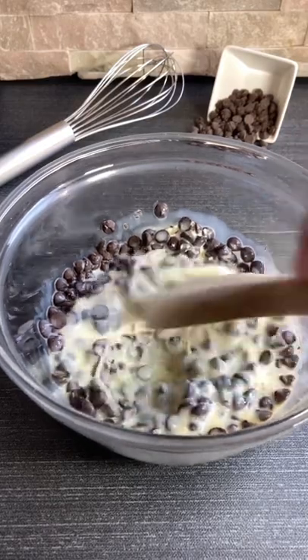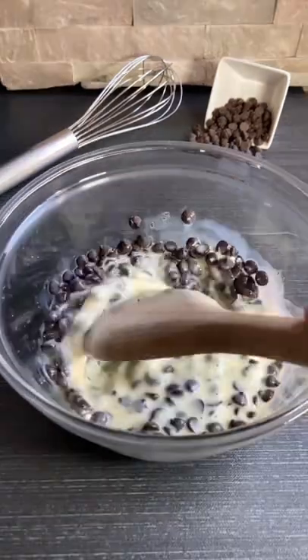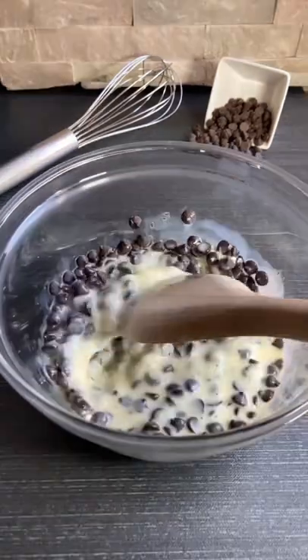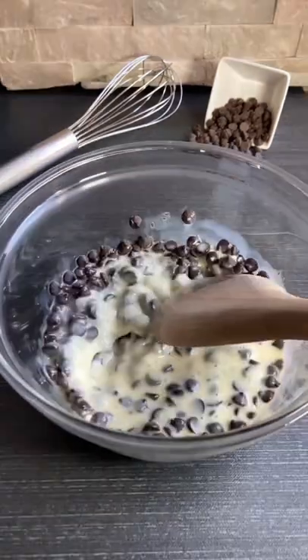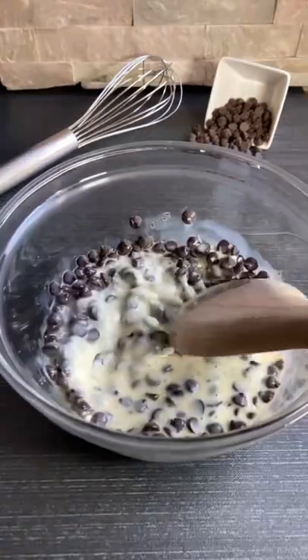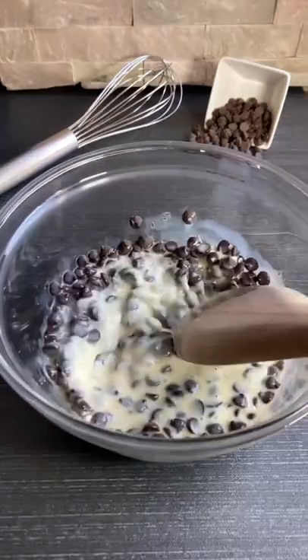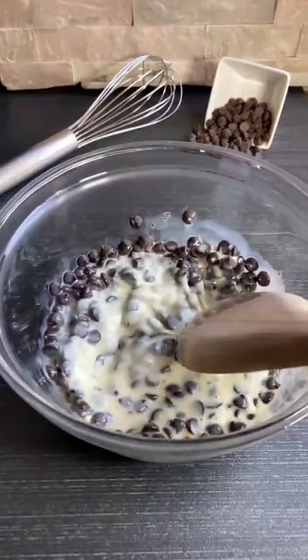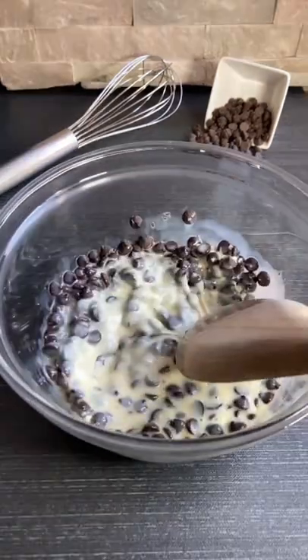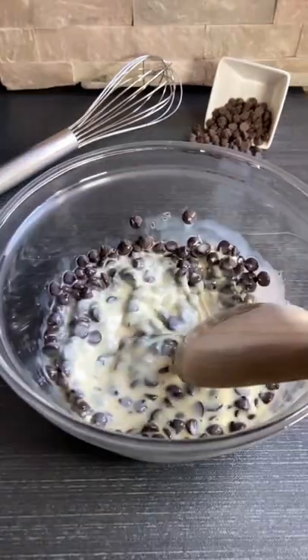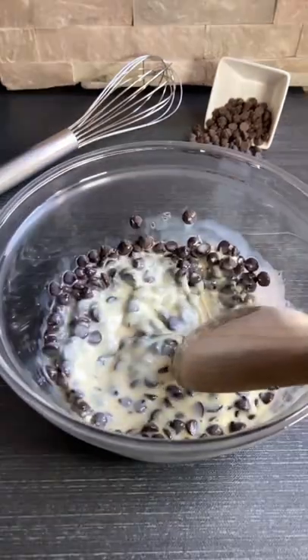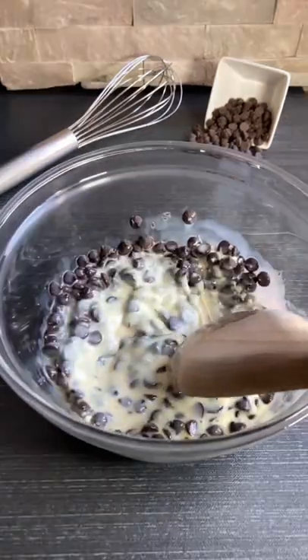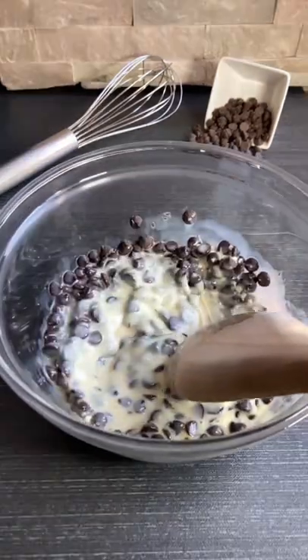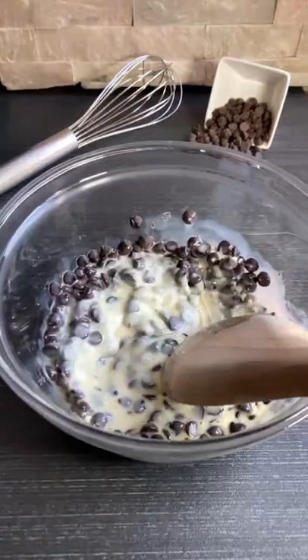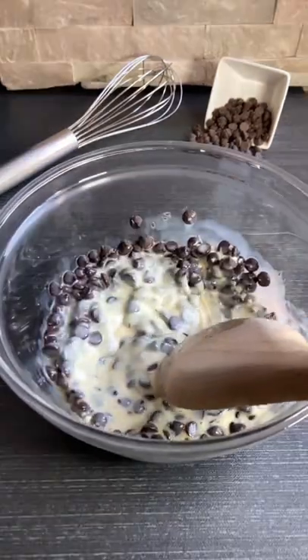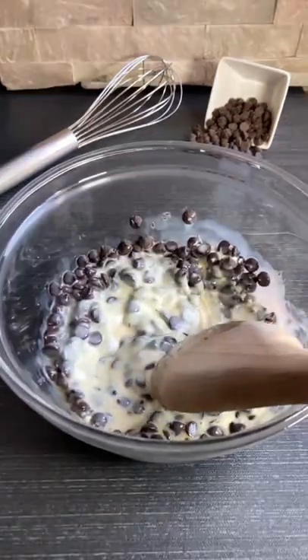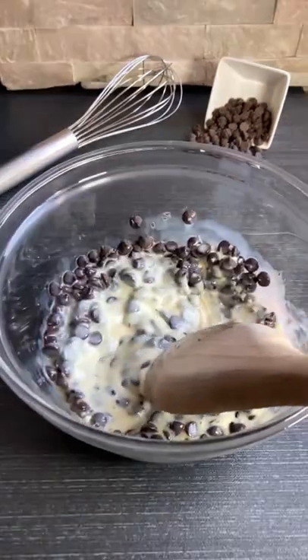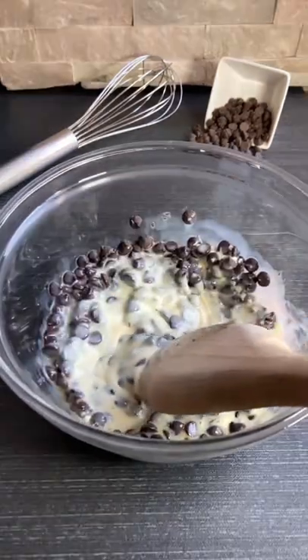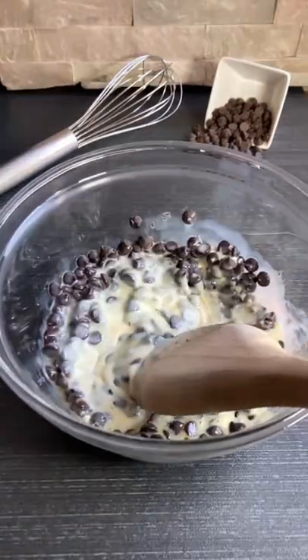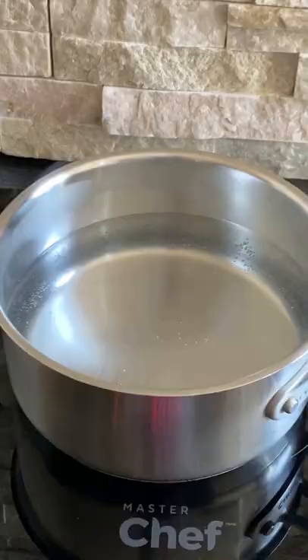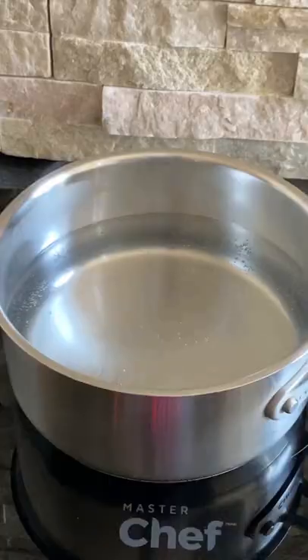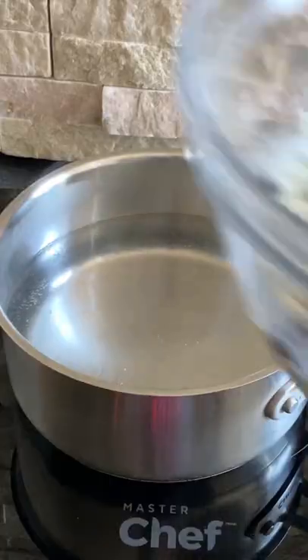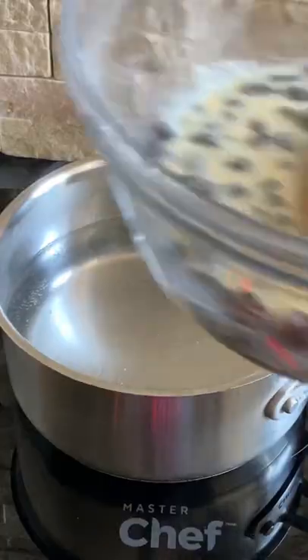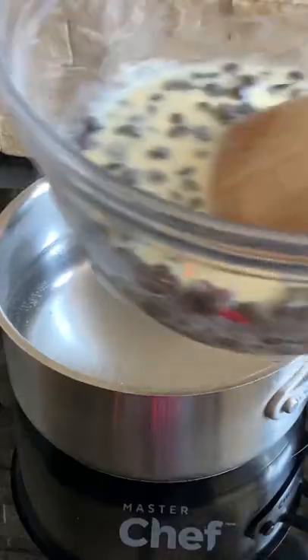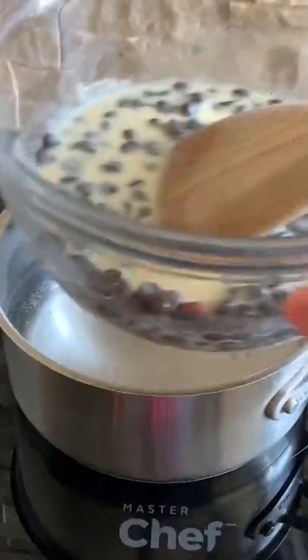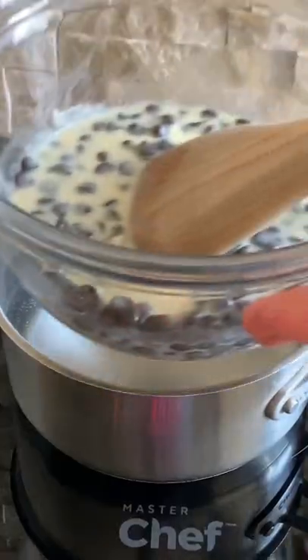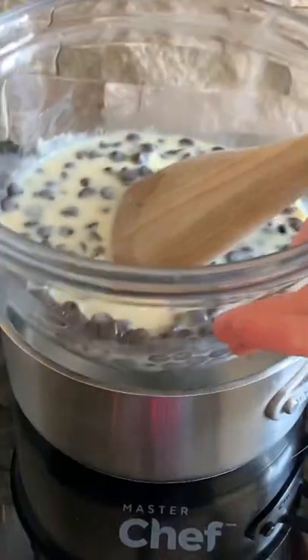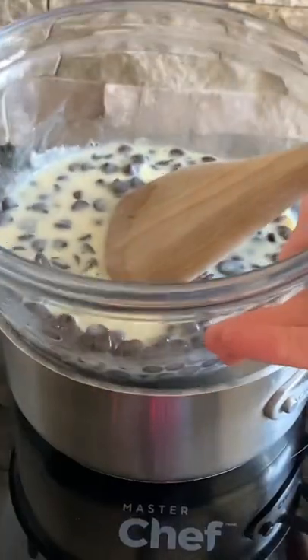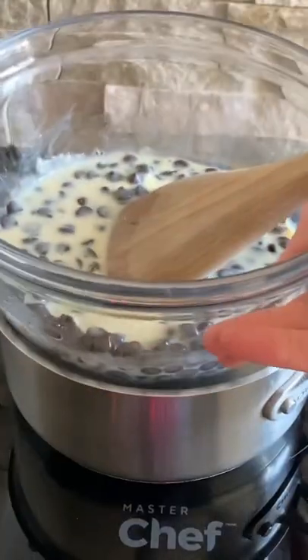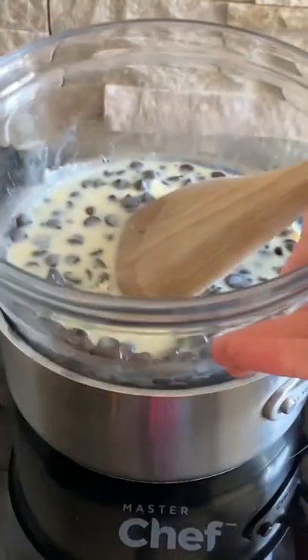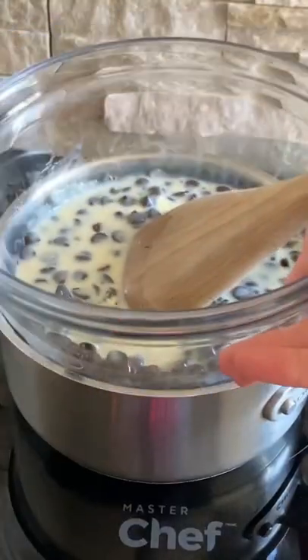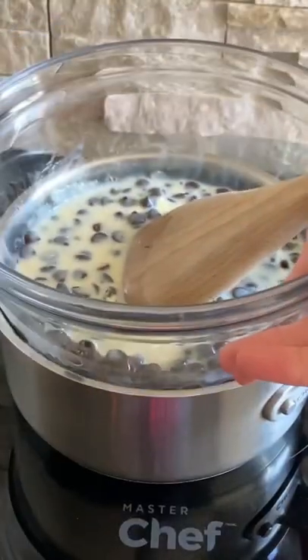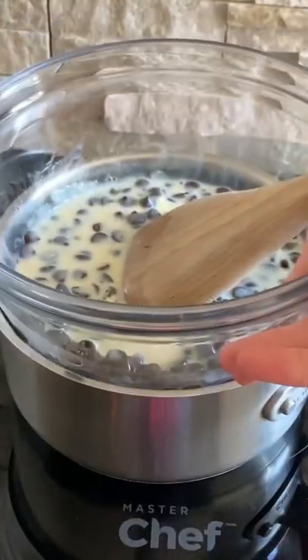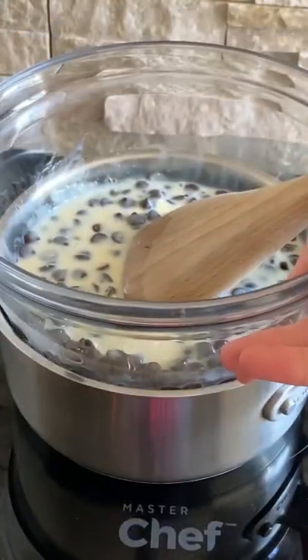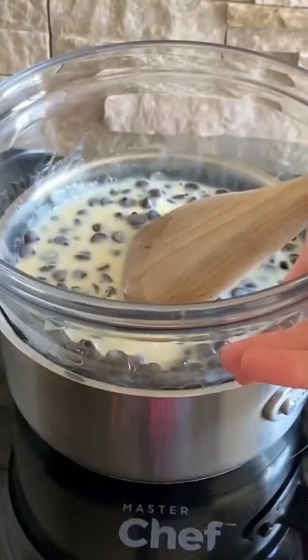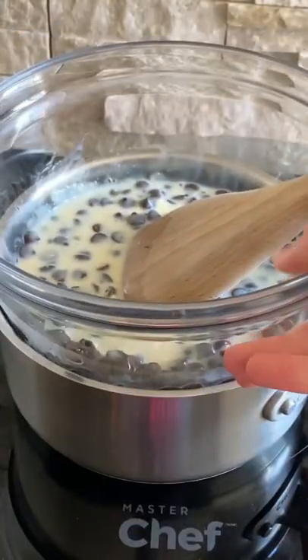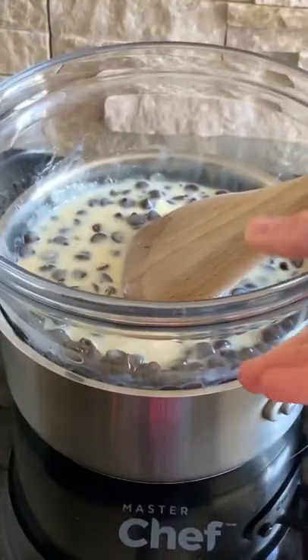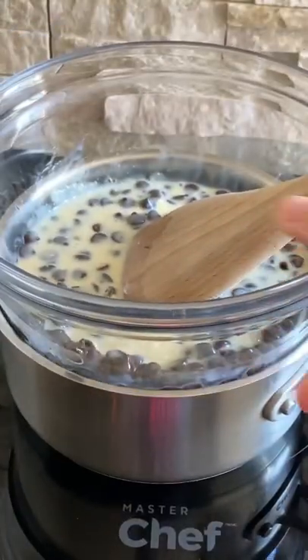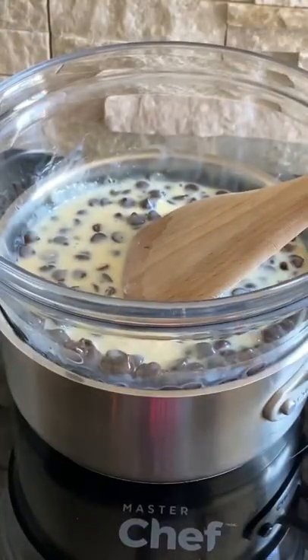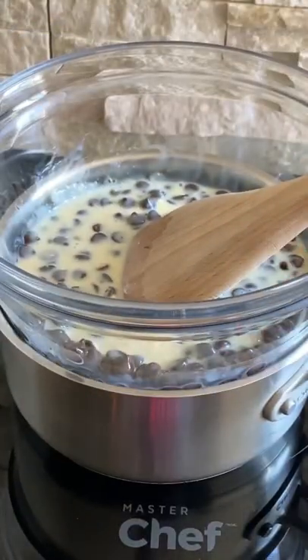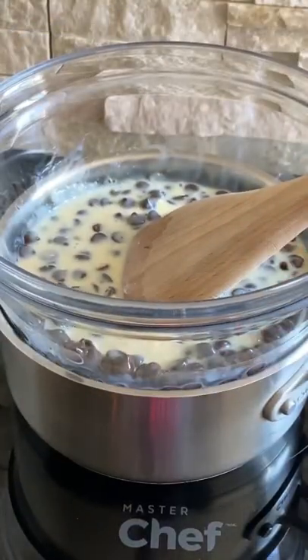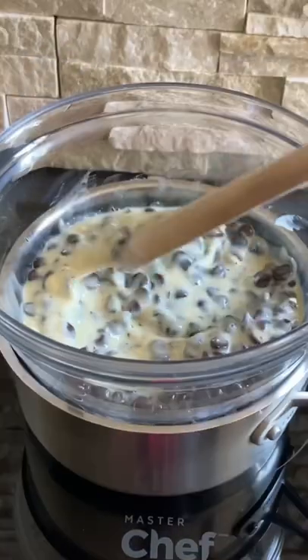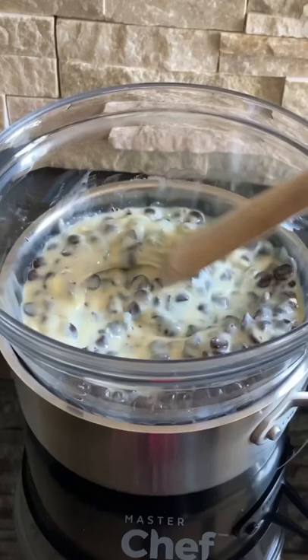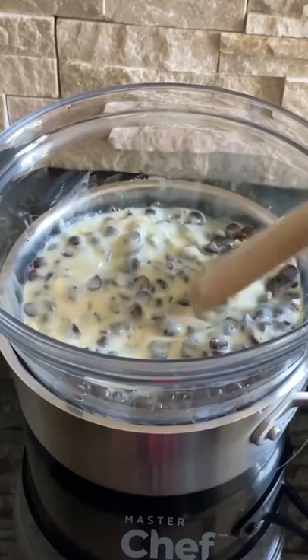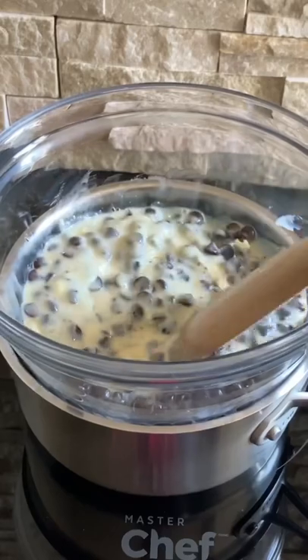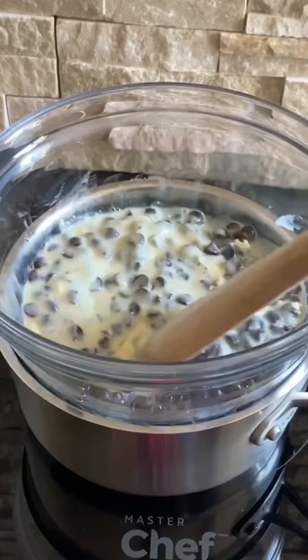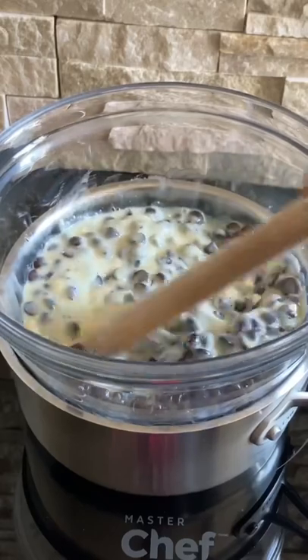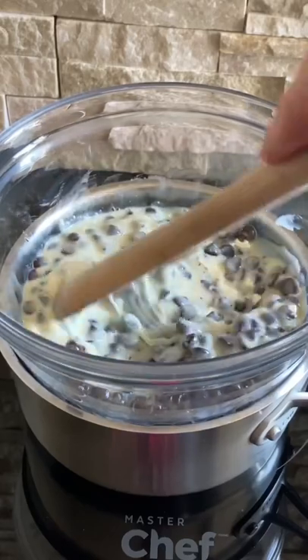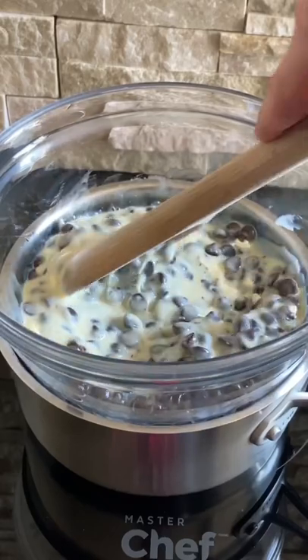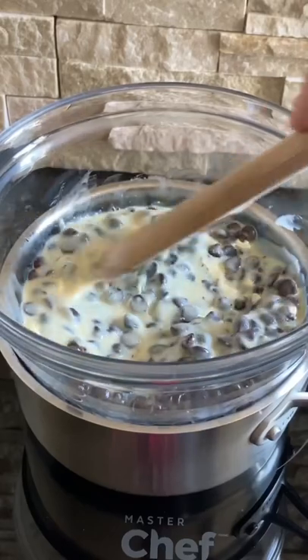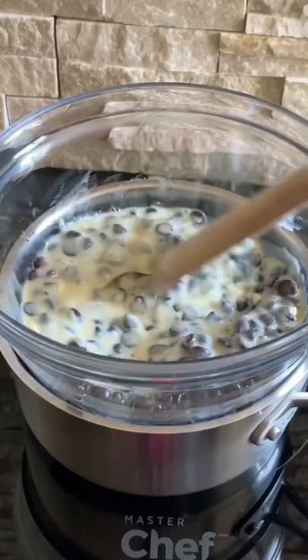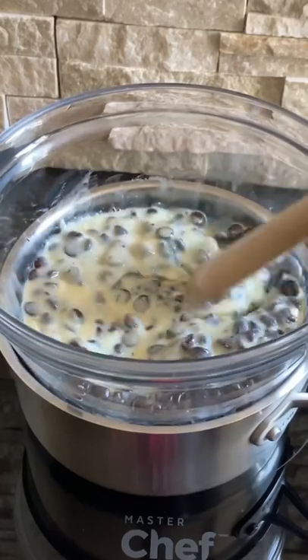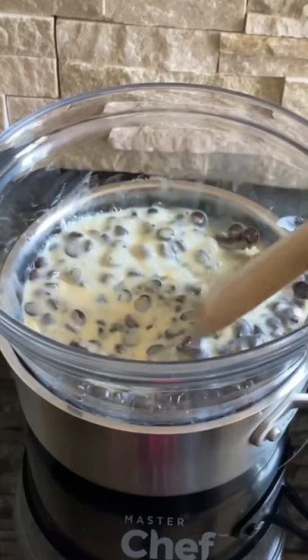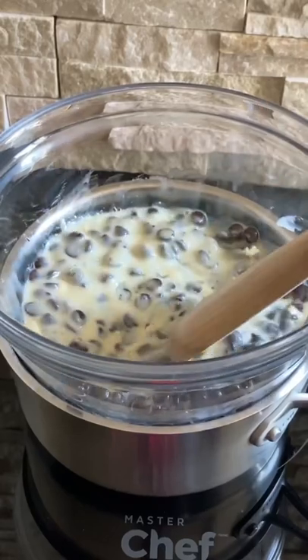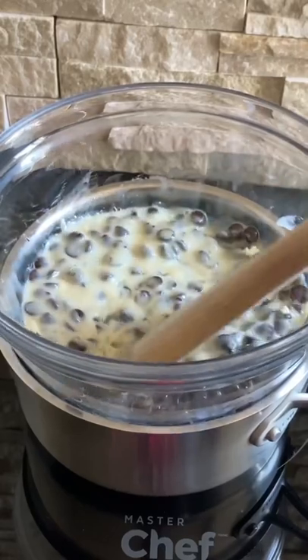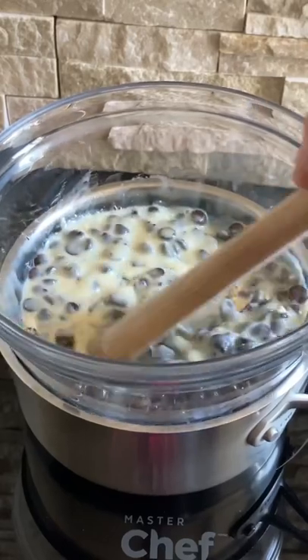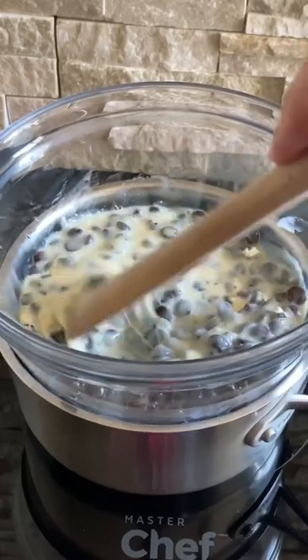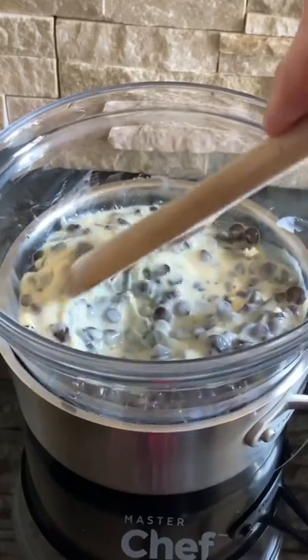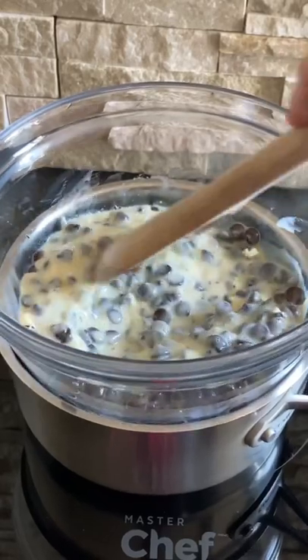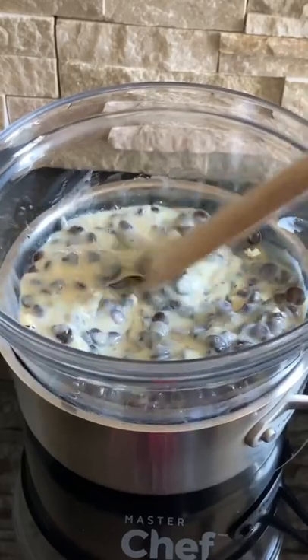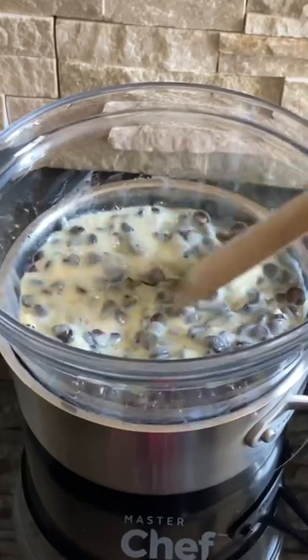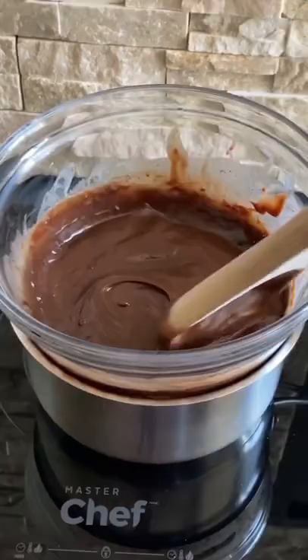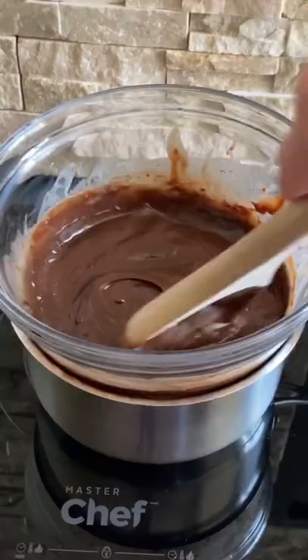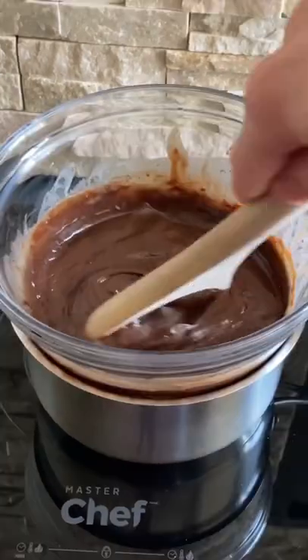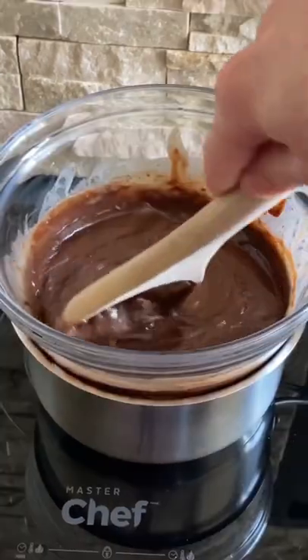Mix this just a bit, then put it over a double boiler and stir until rich, smooth, and delicious.